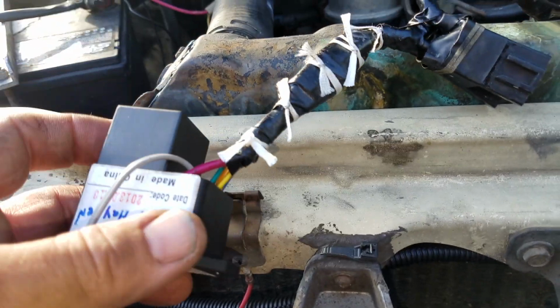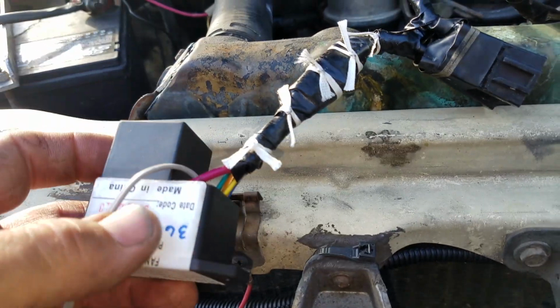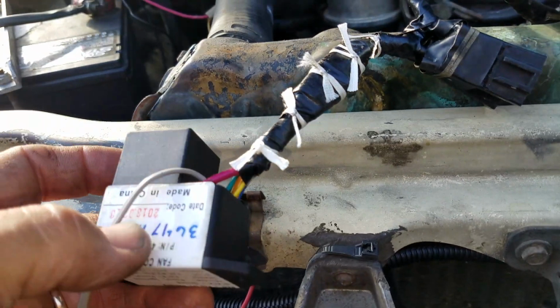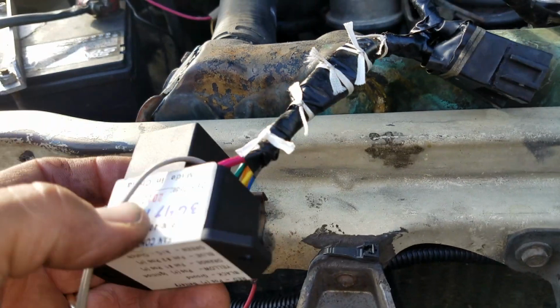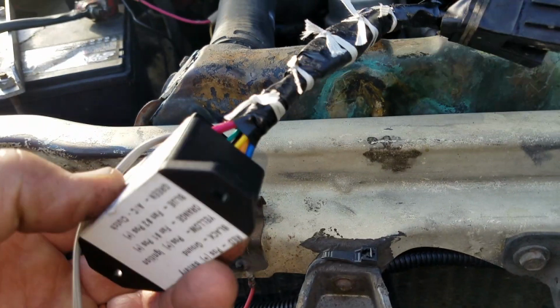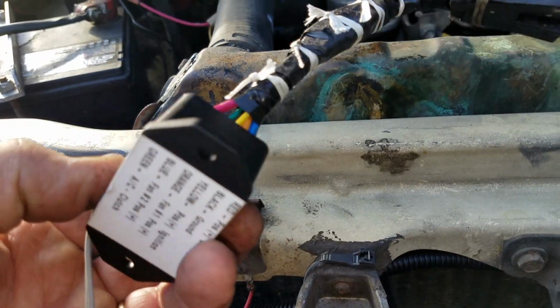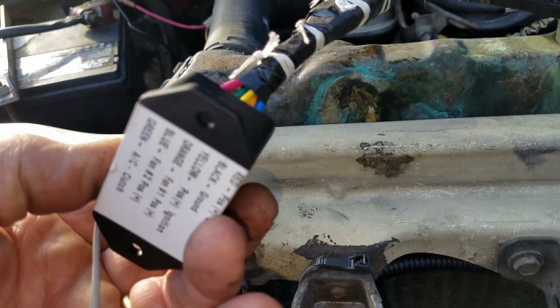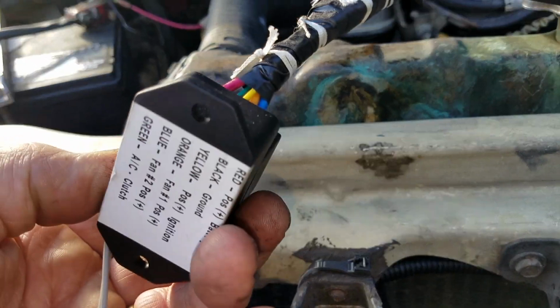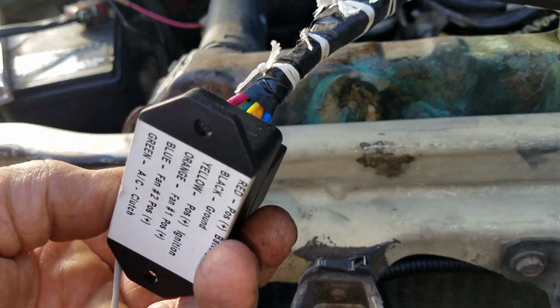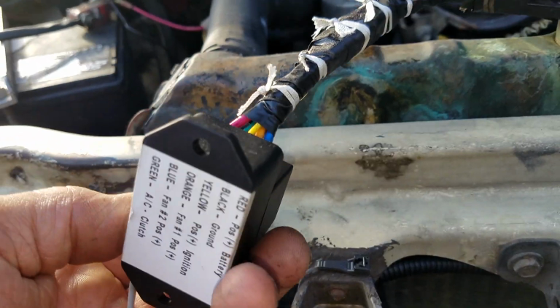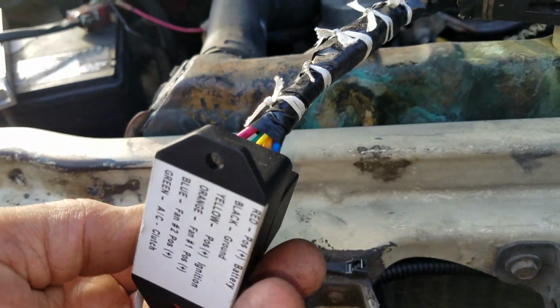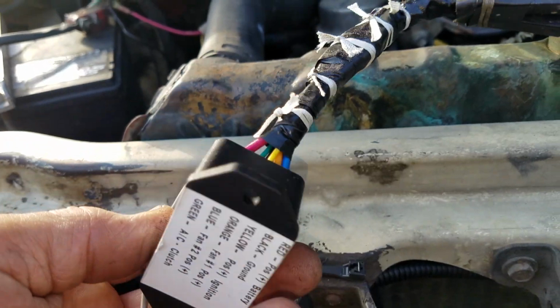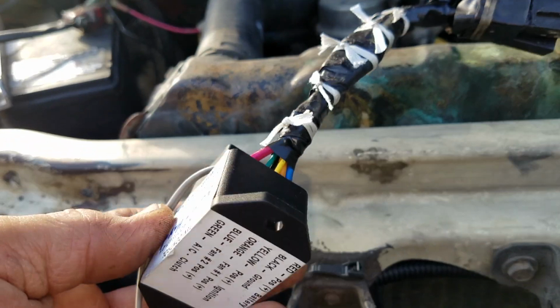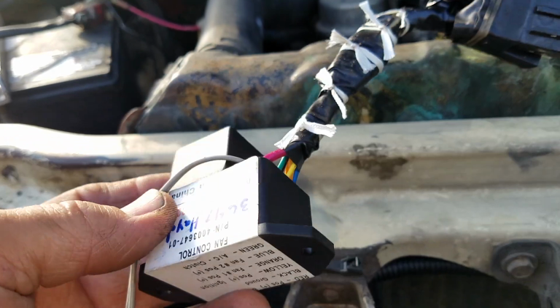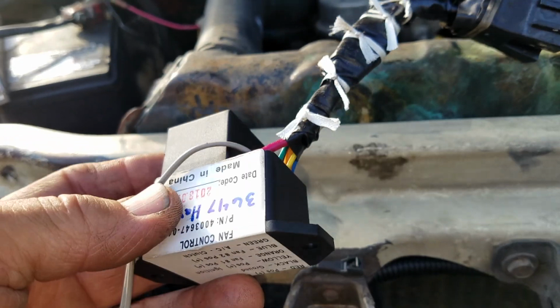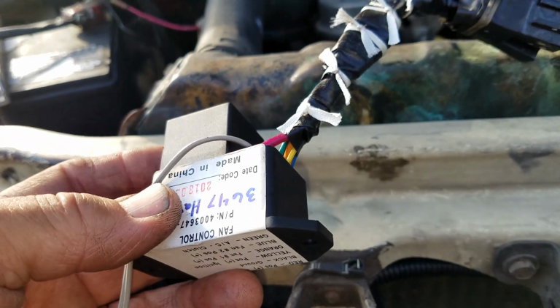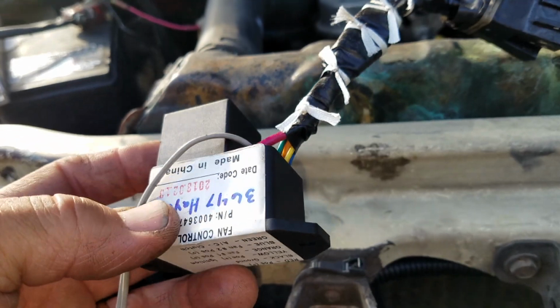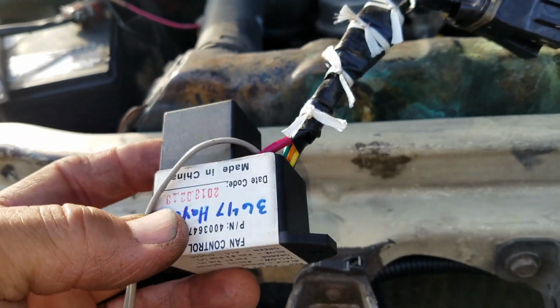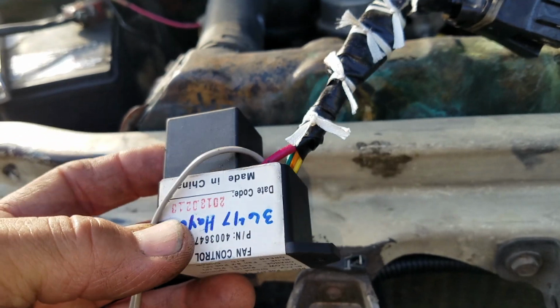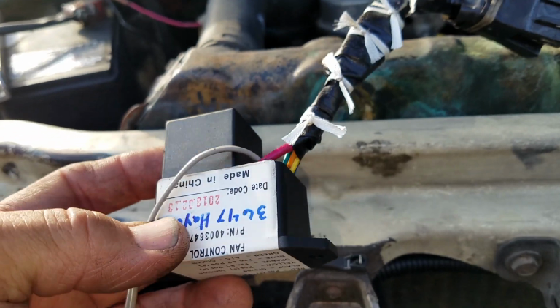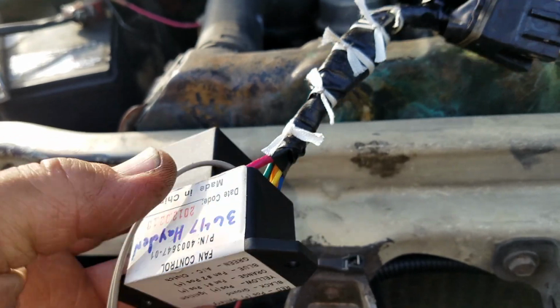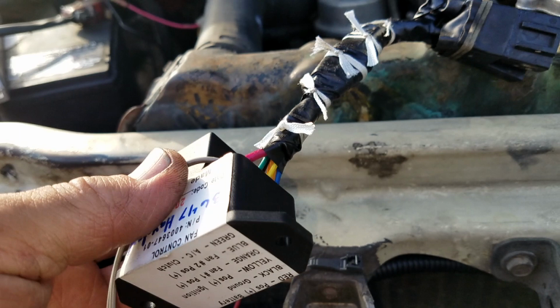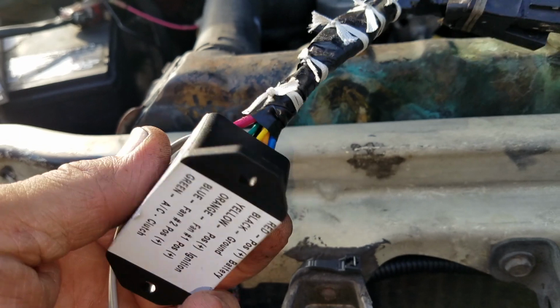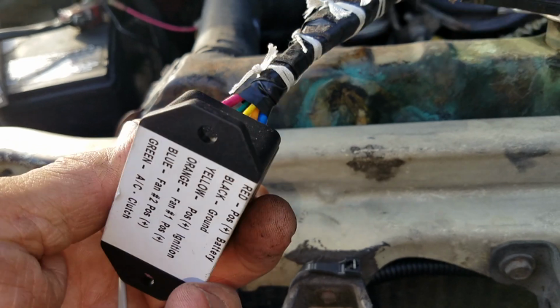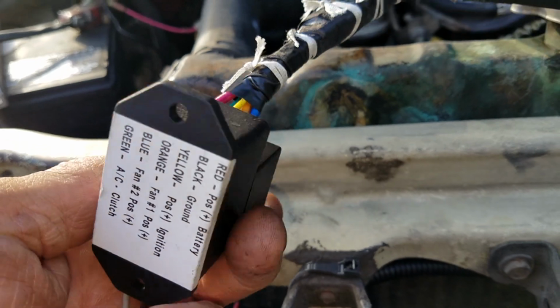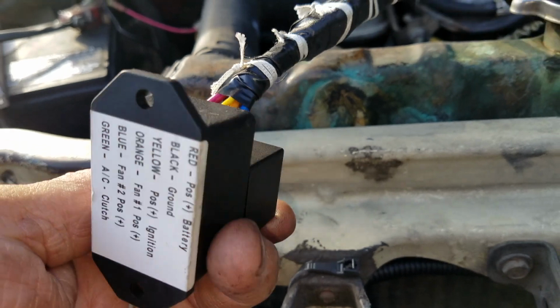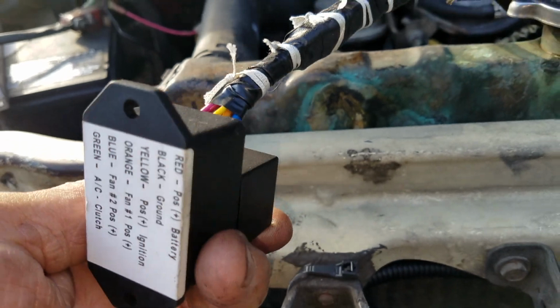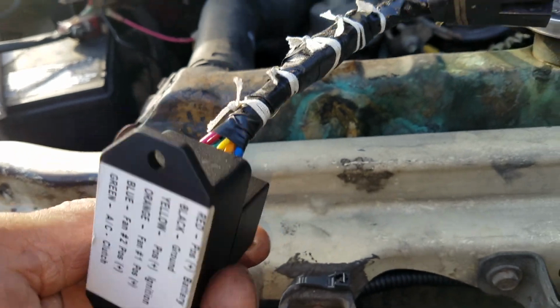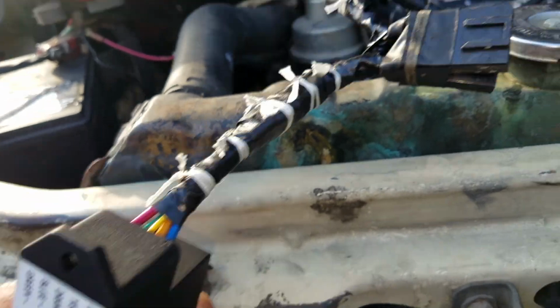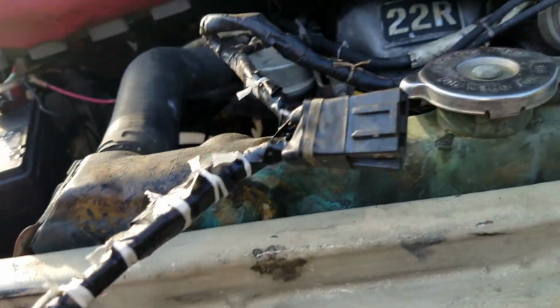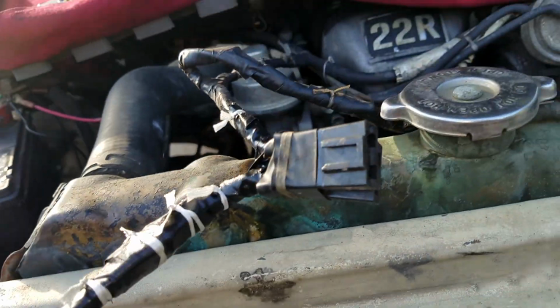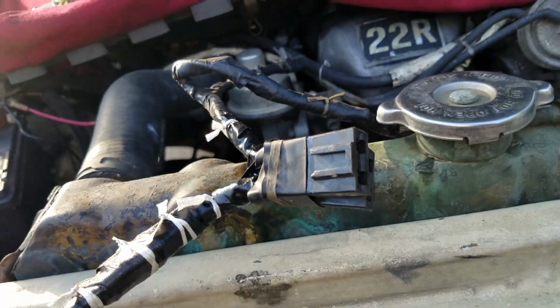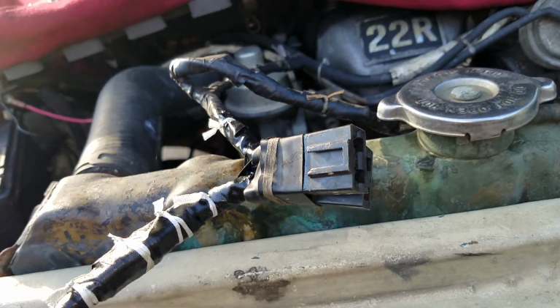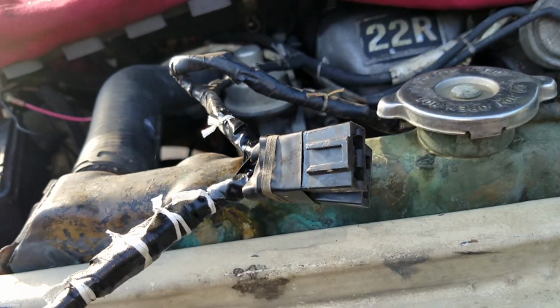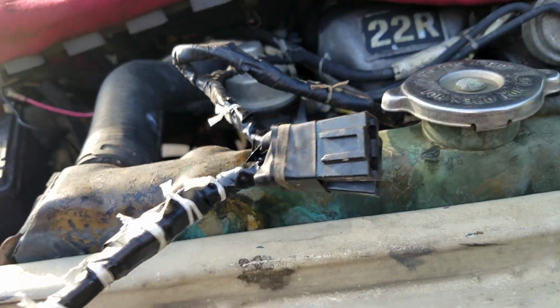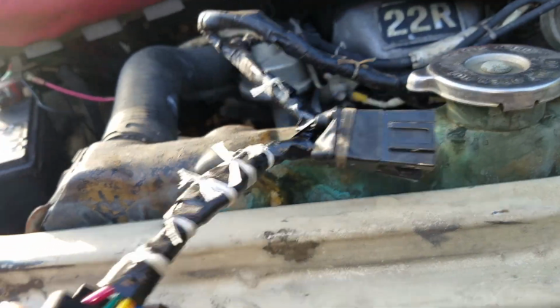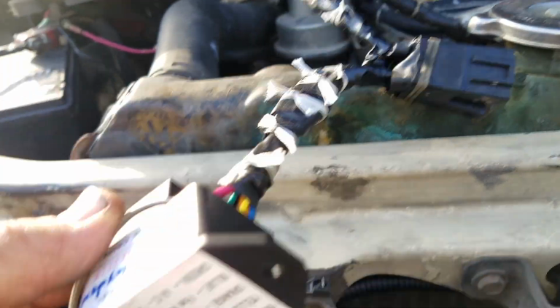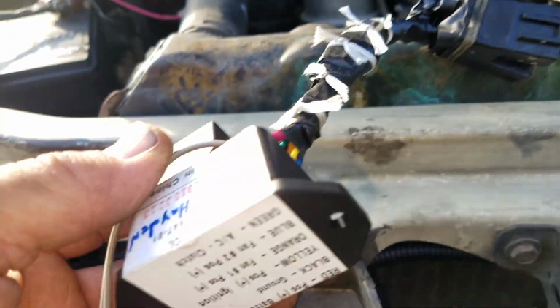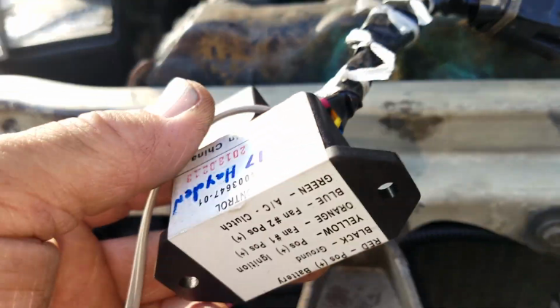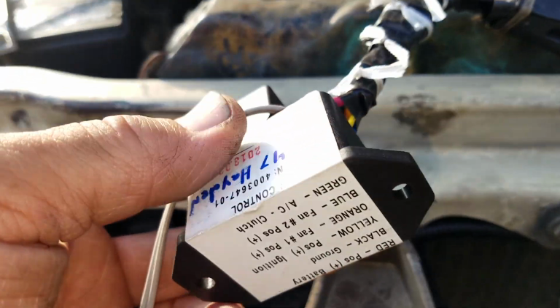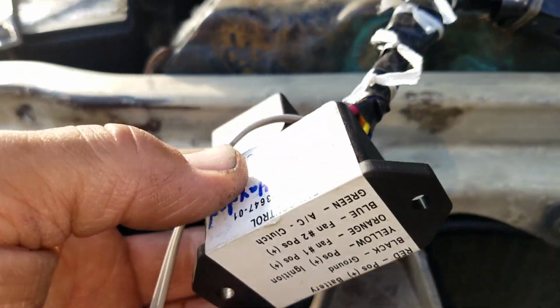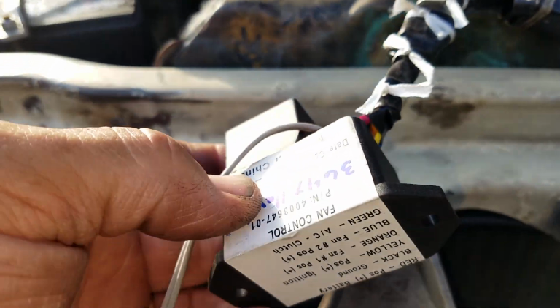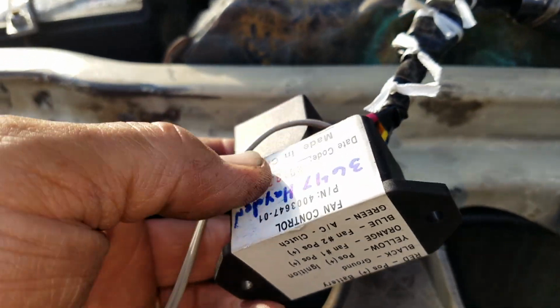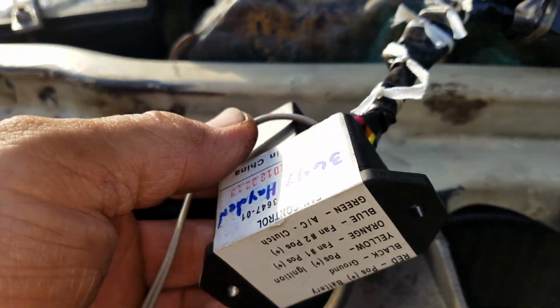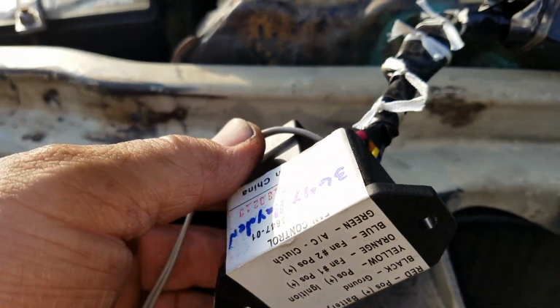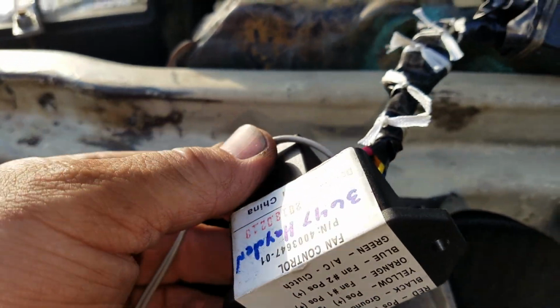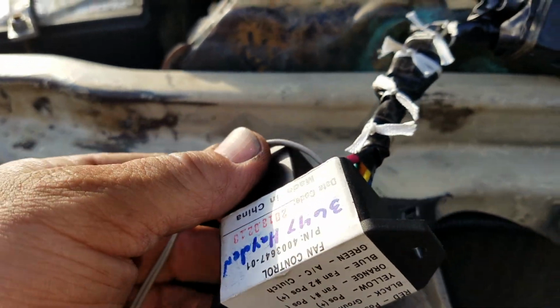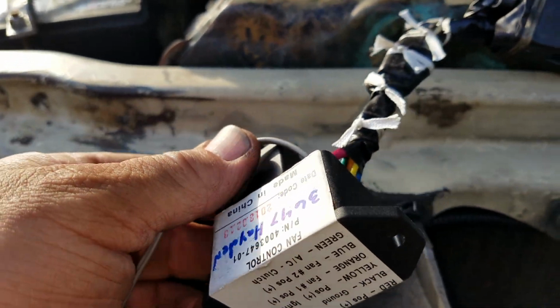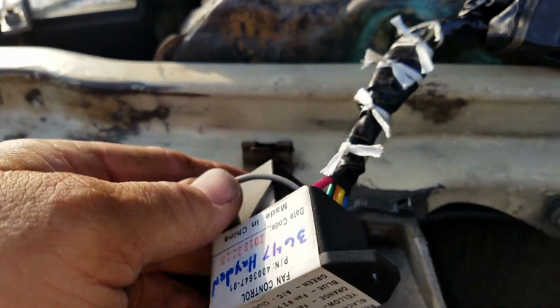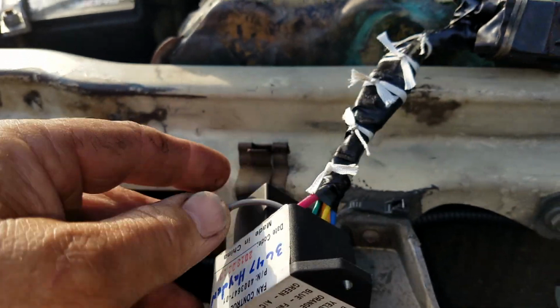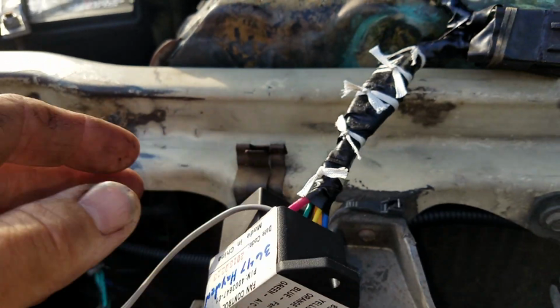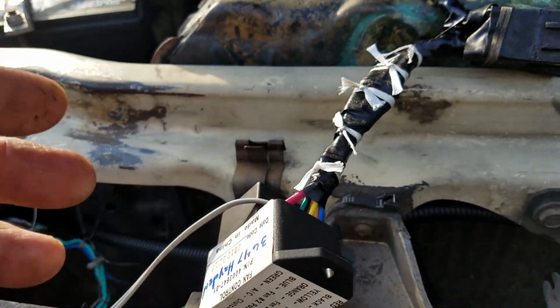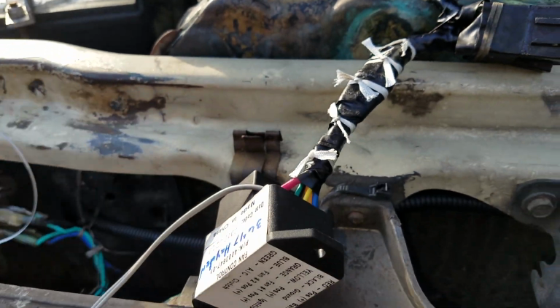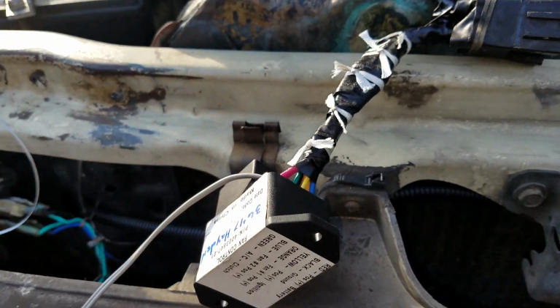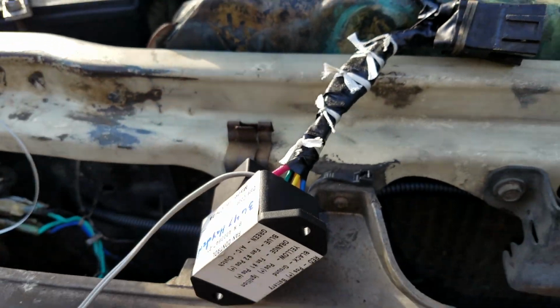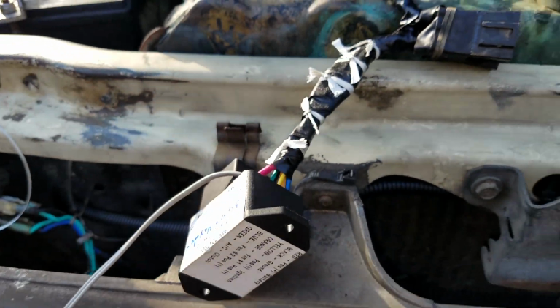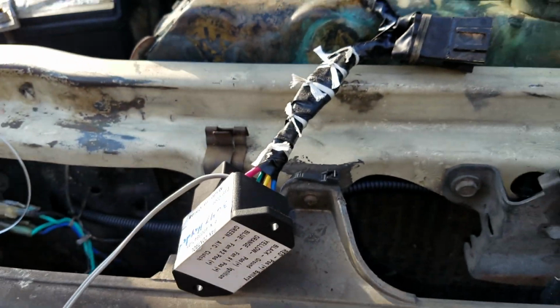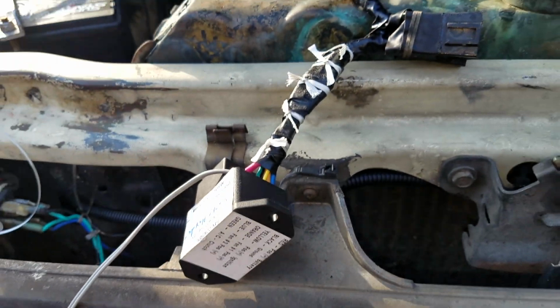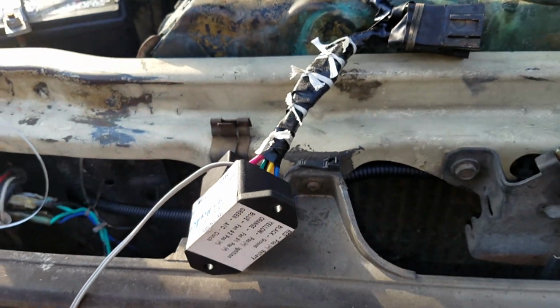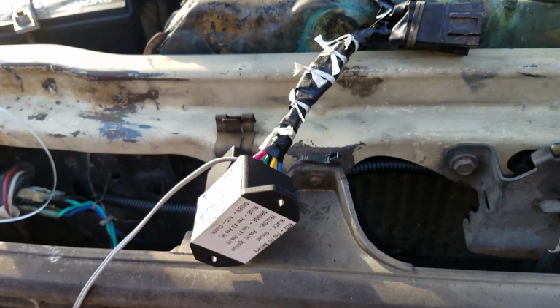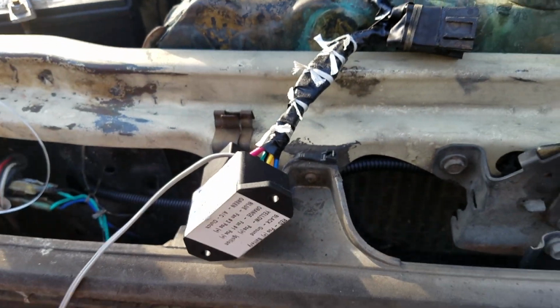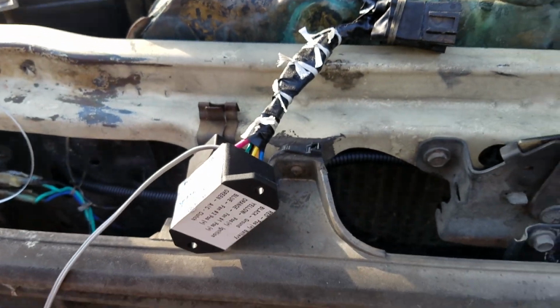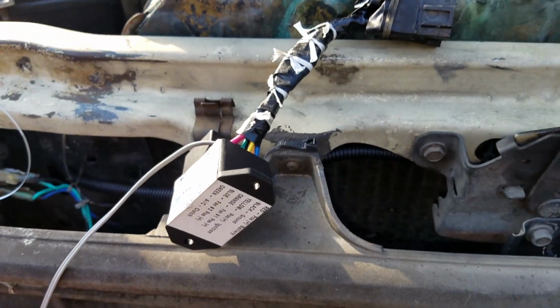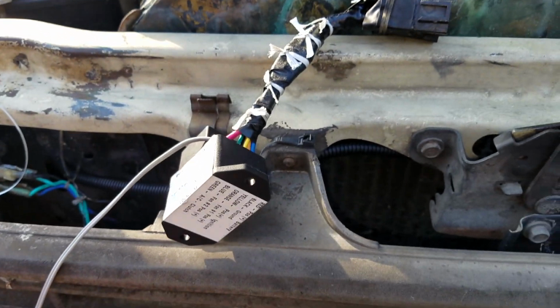That's about it. I'm just going to bolt this thing down where it was, put my fuses back in, and call it good. Take it easy, bye.